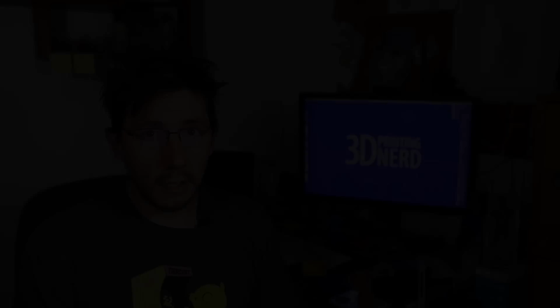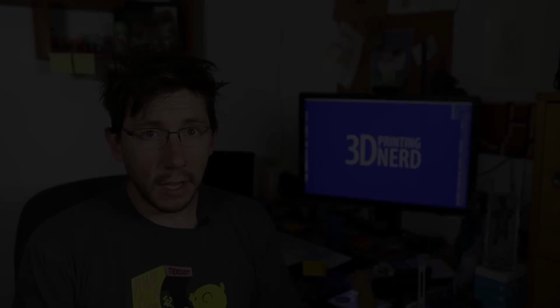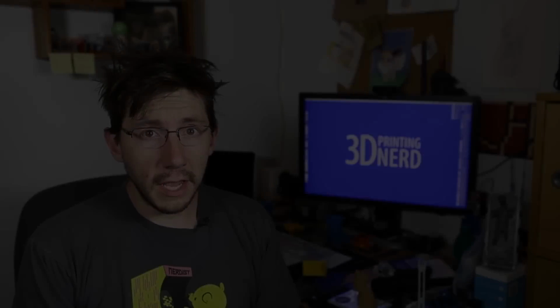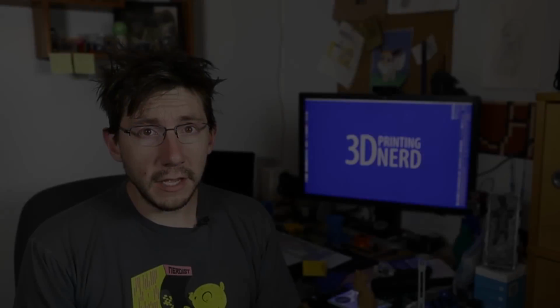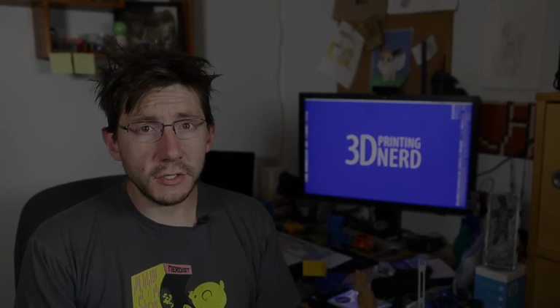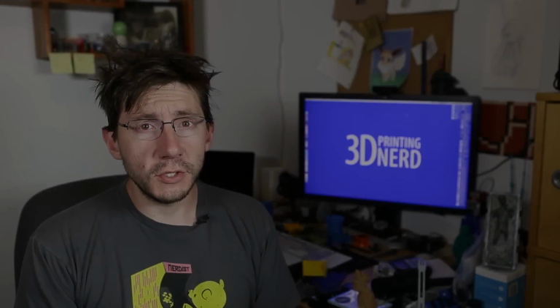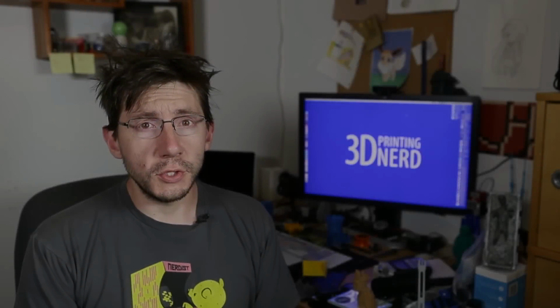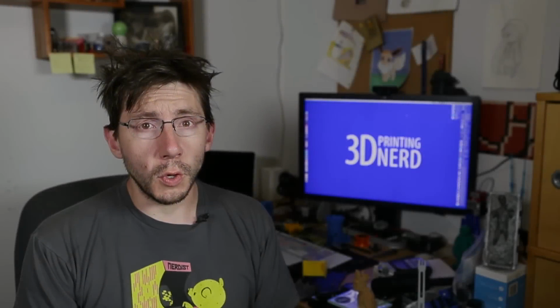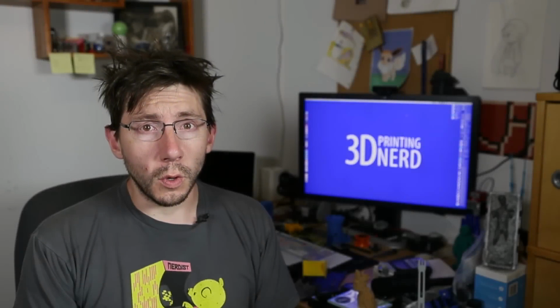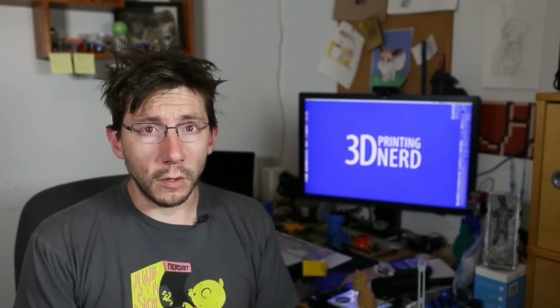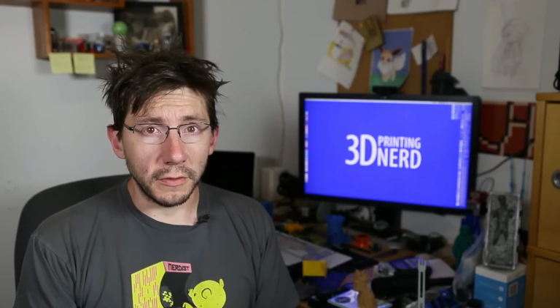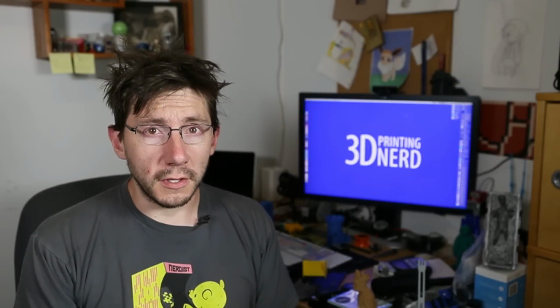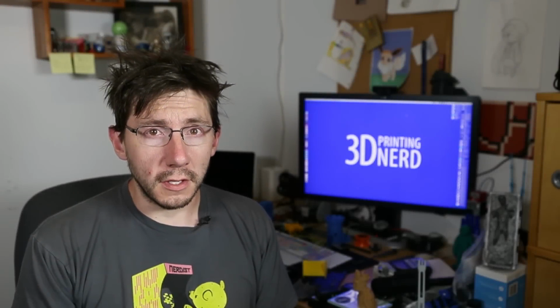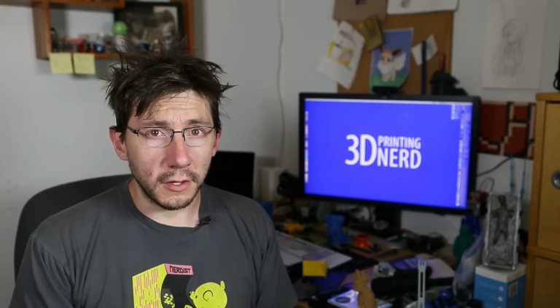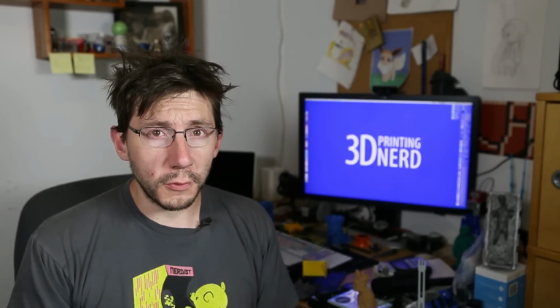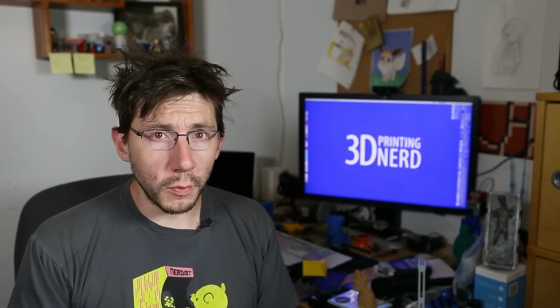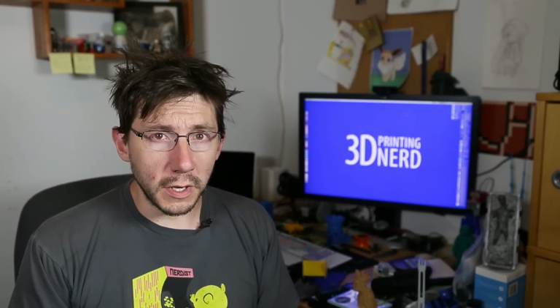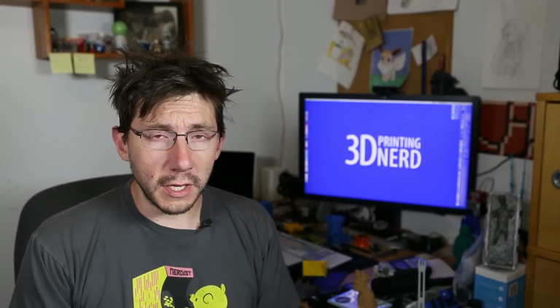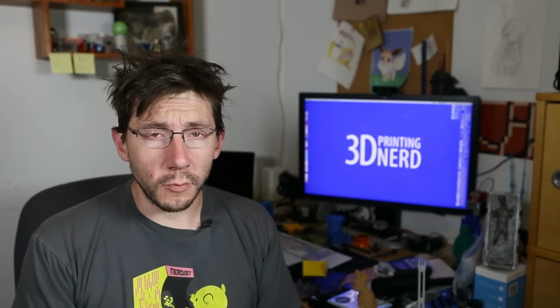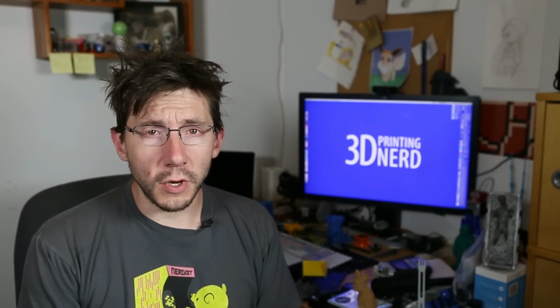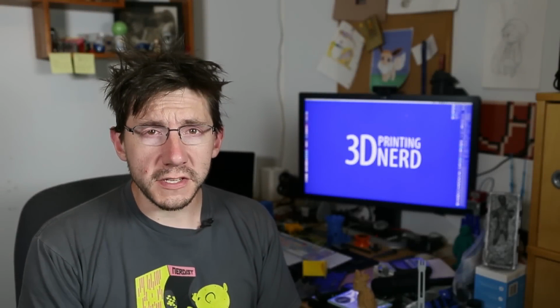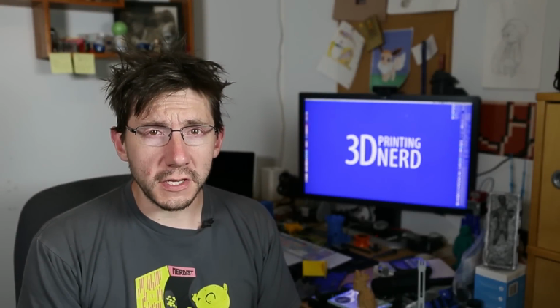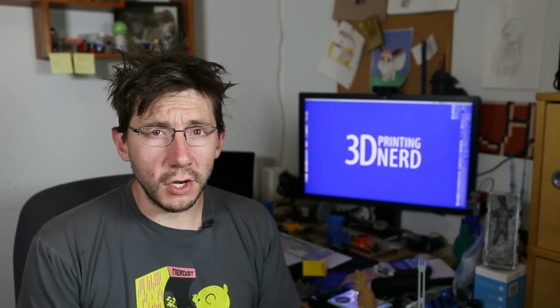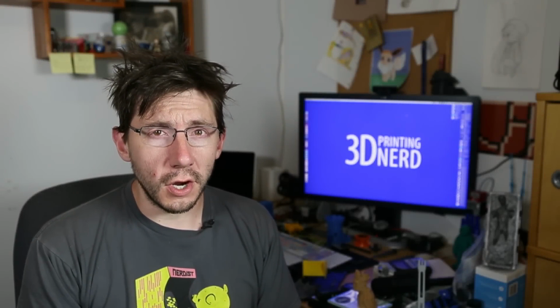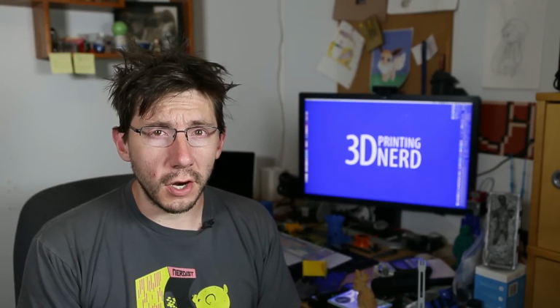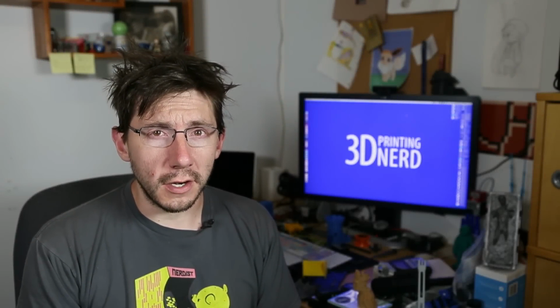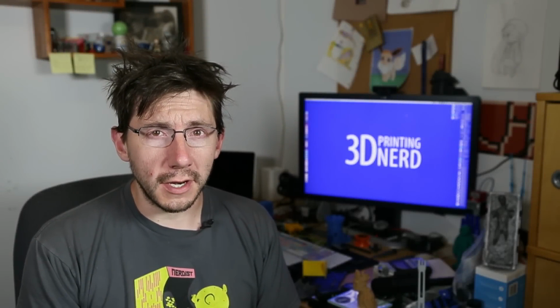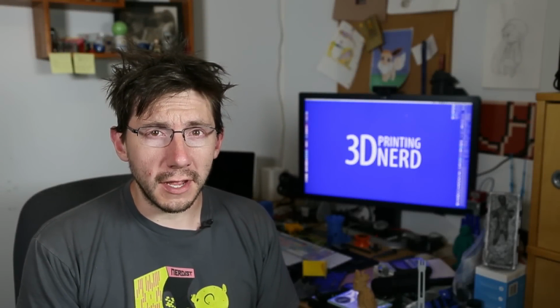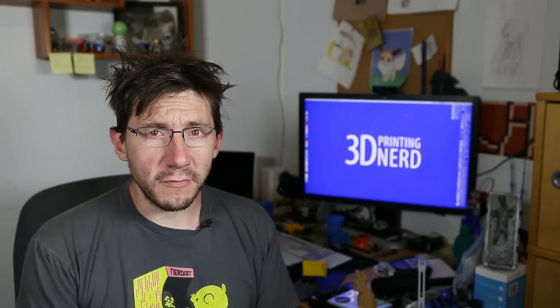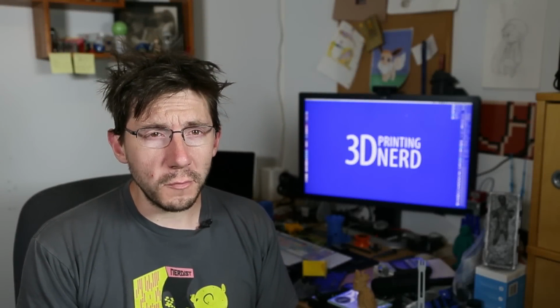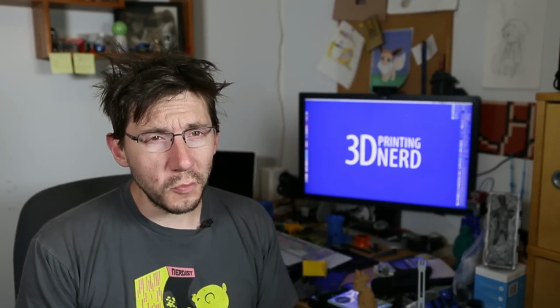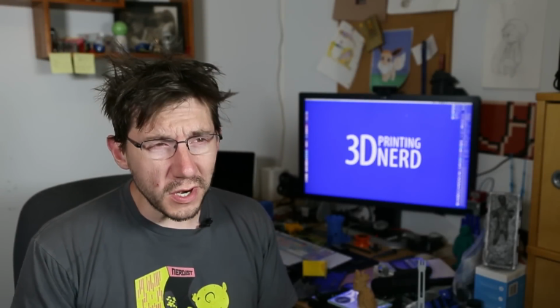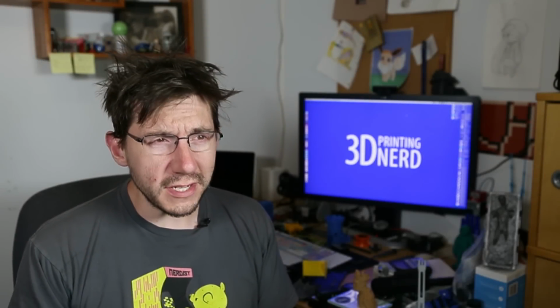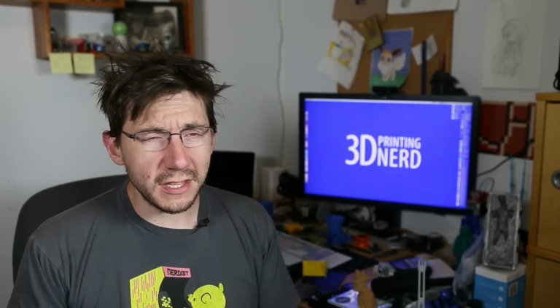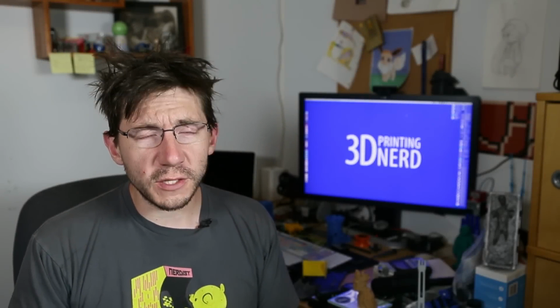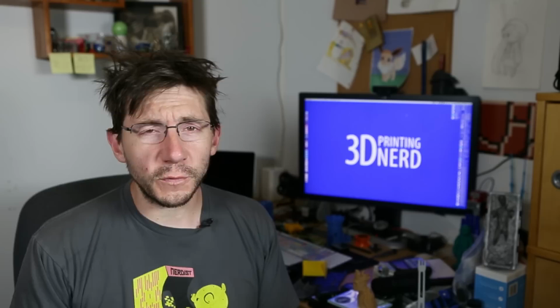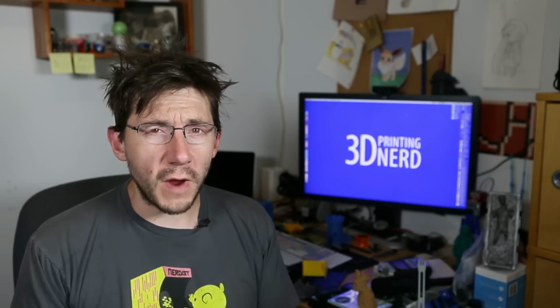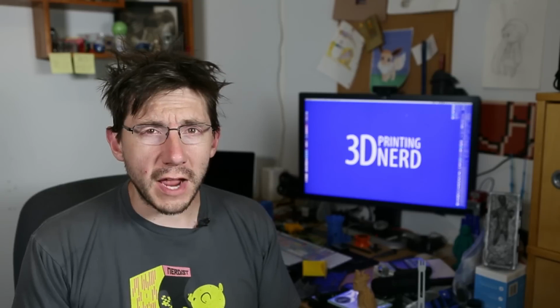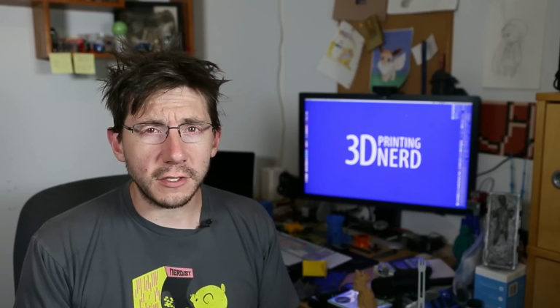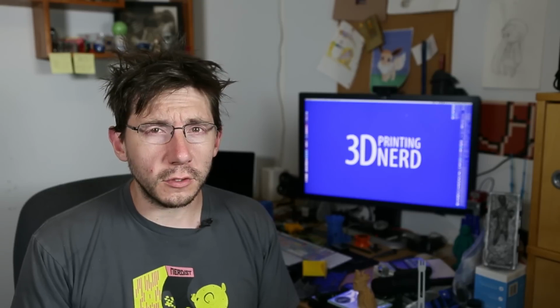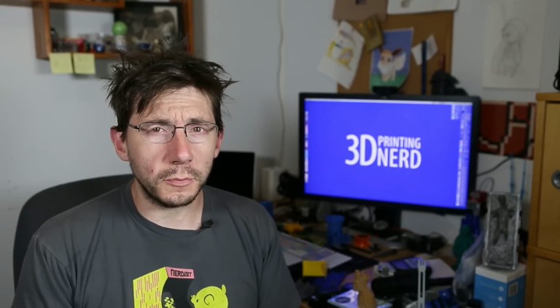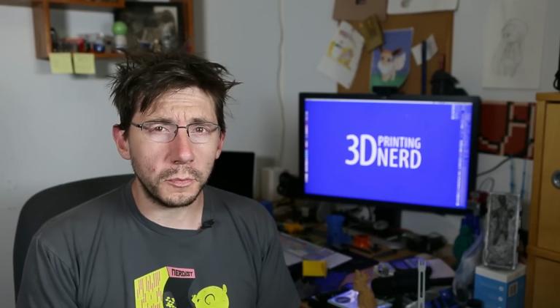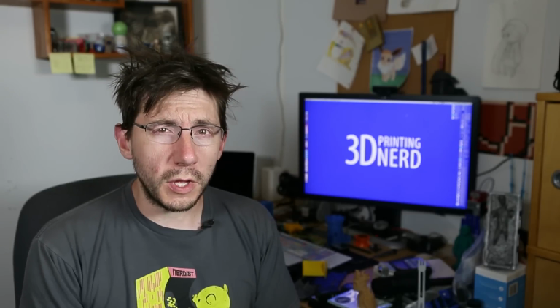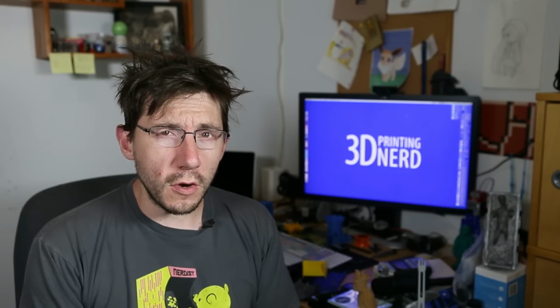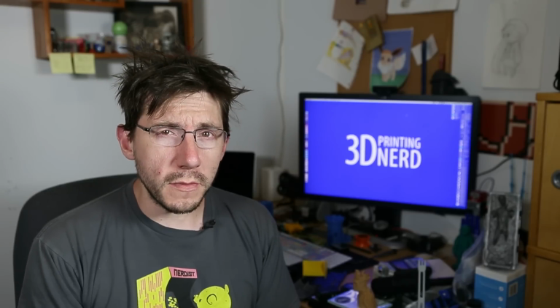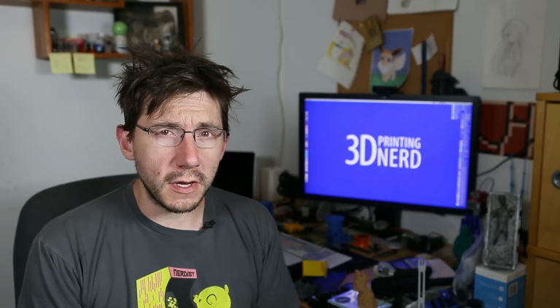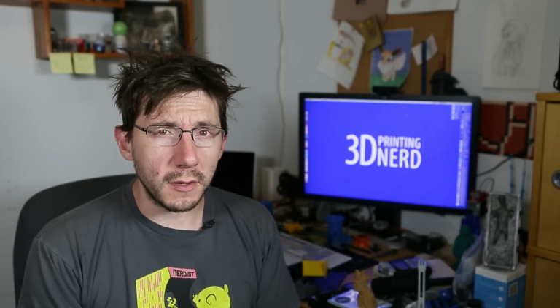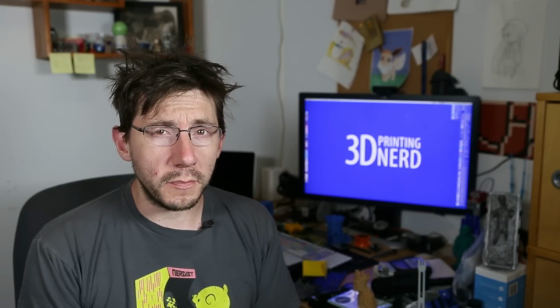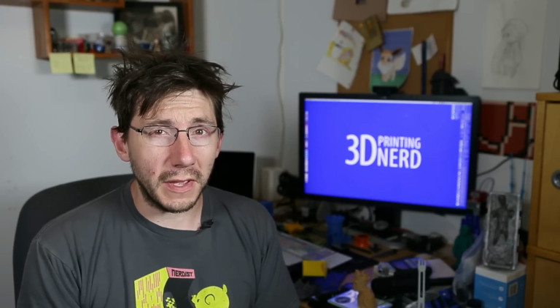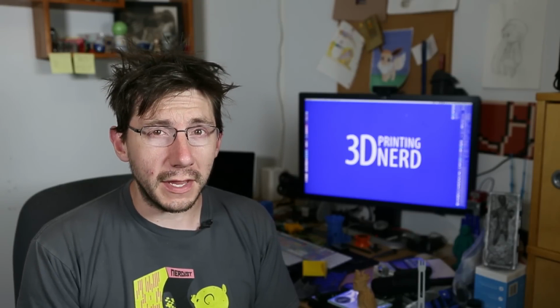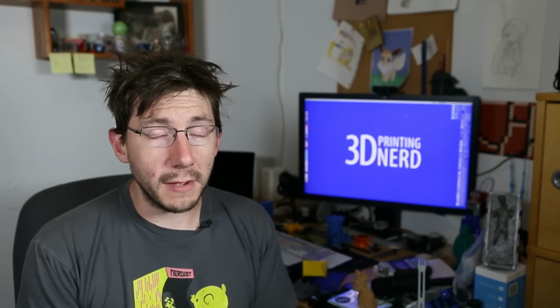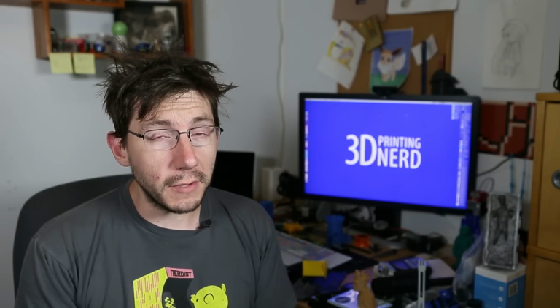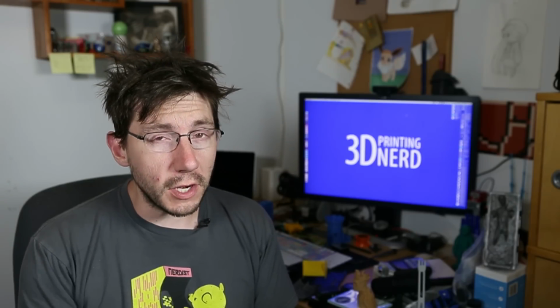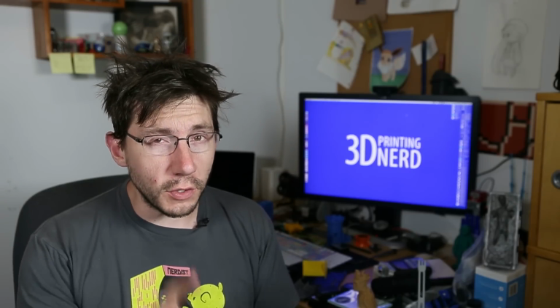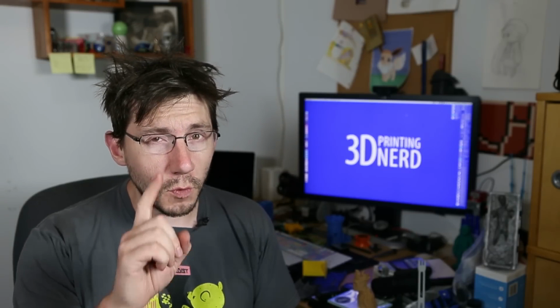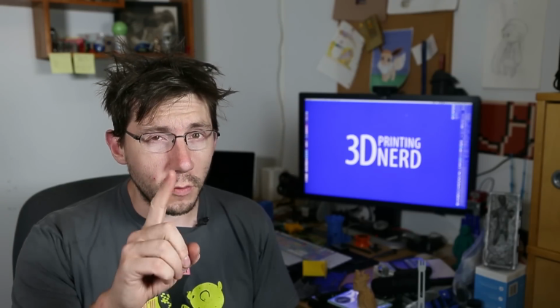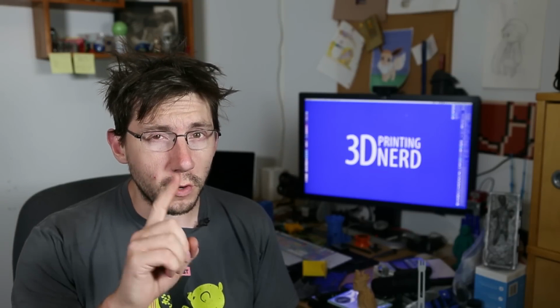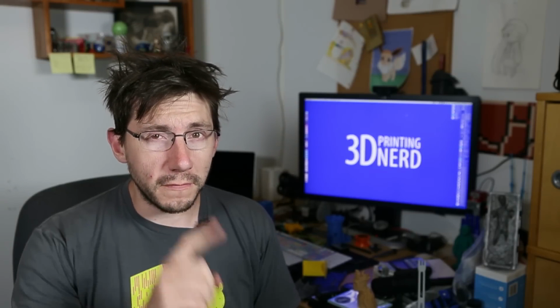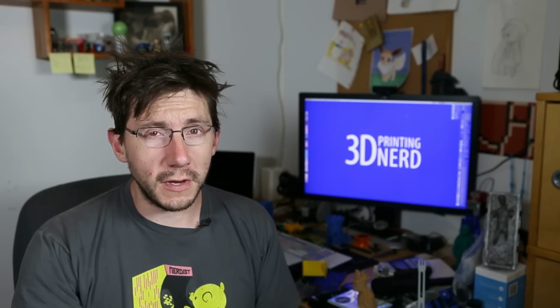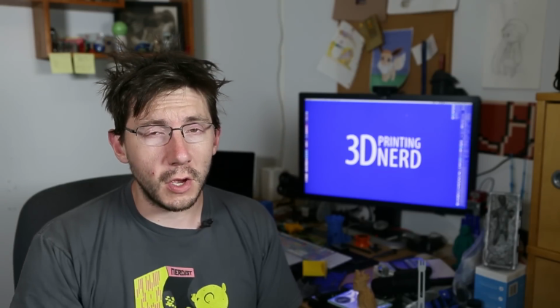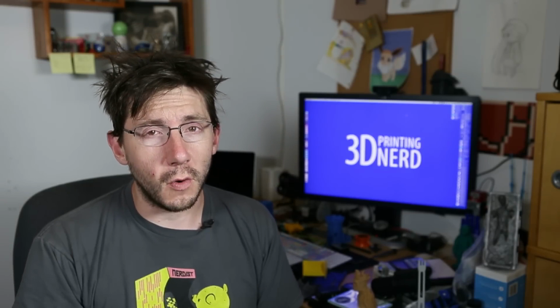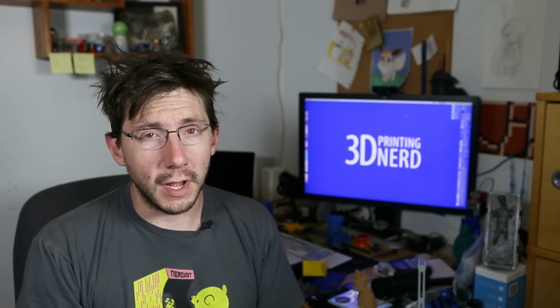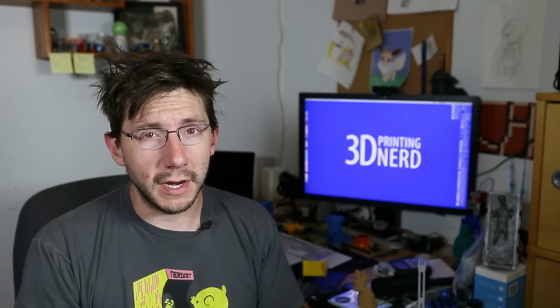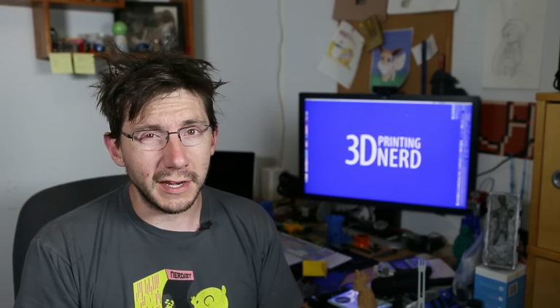Hey, it's Joel, the 3D printing nerd, and I've been printing this fractal pyramid a bit, and I'm going to do one more video on it.